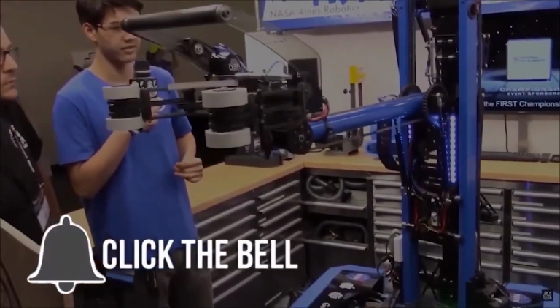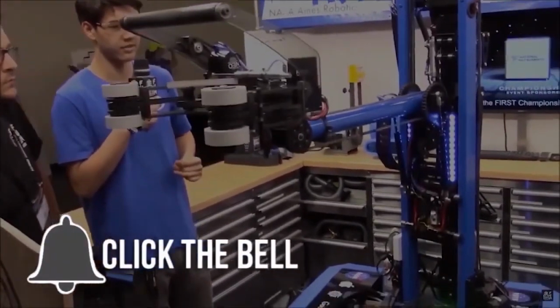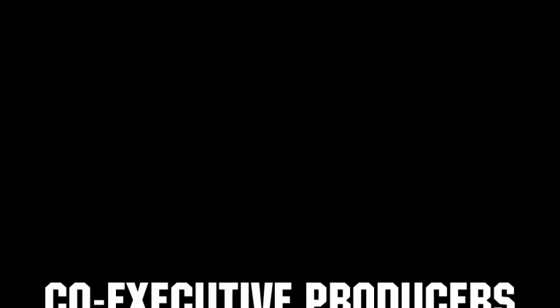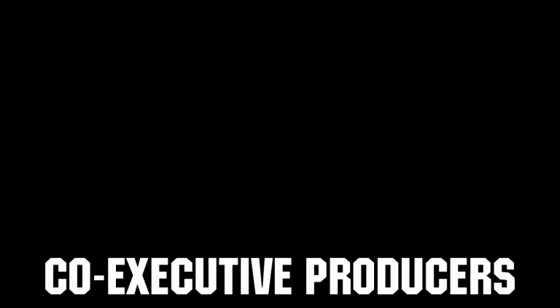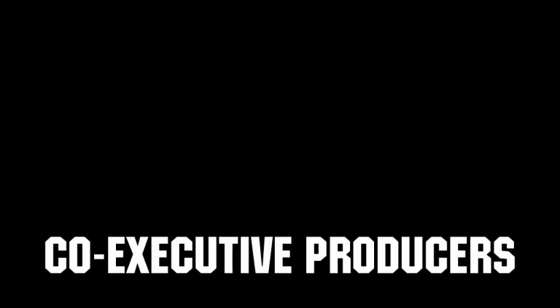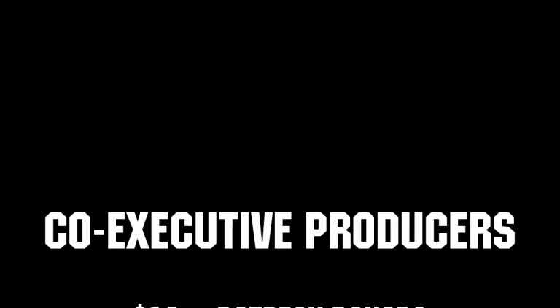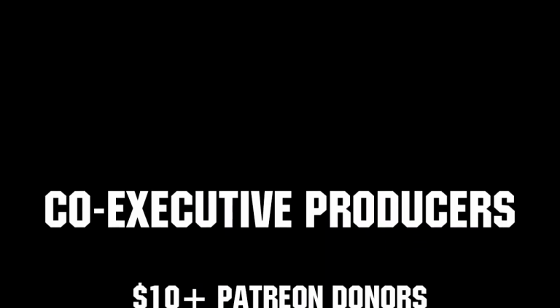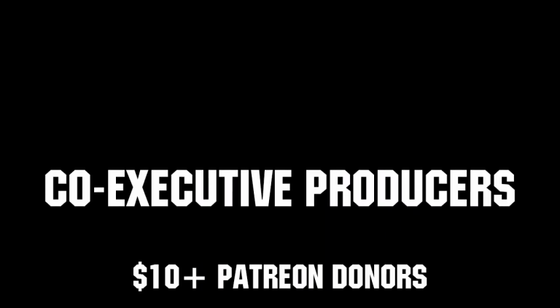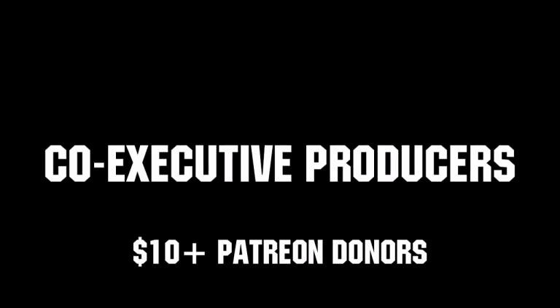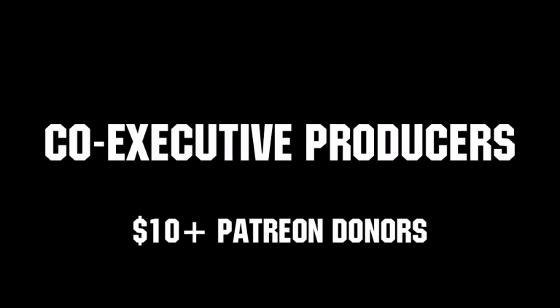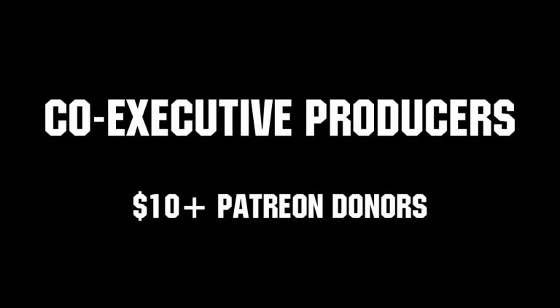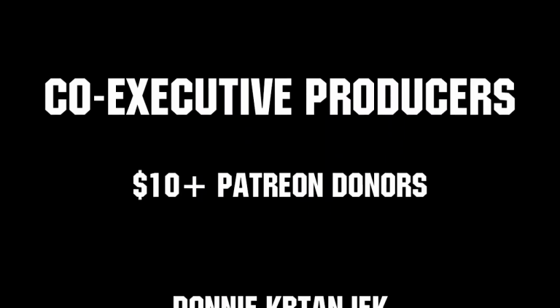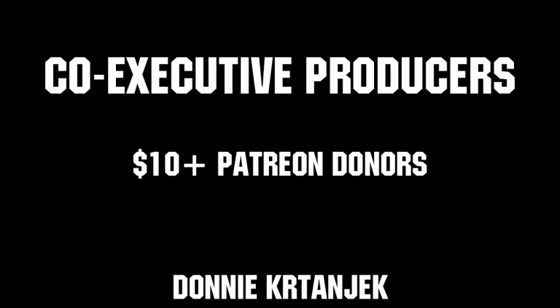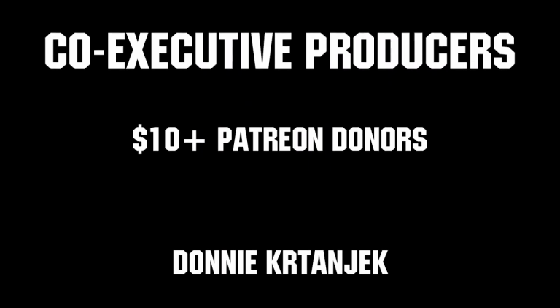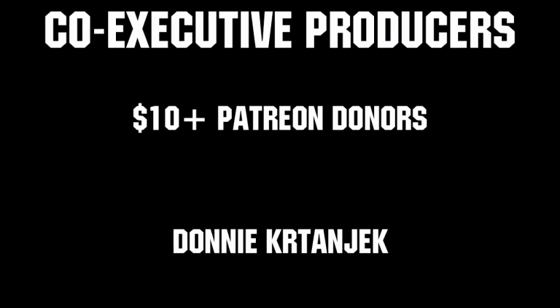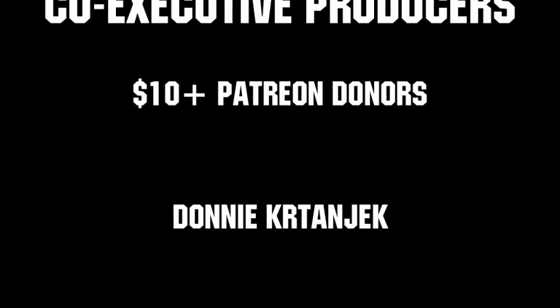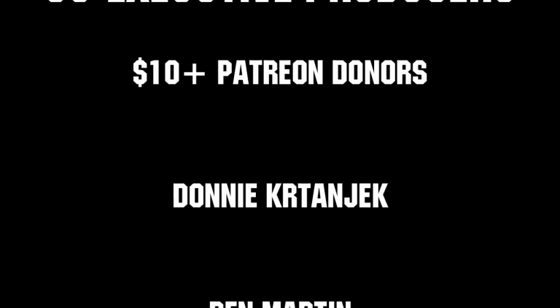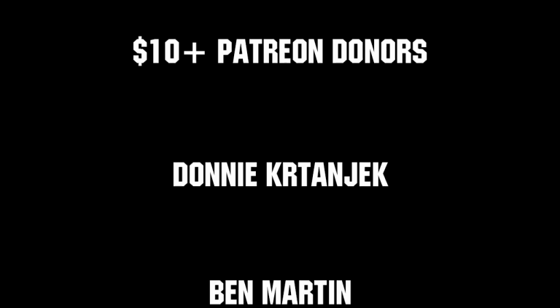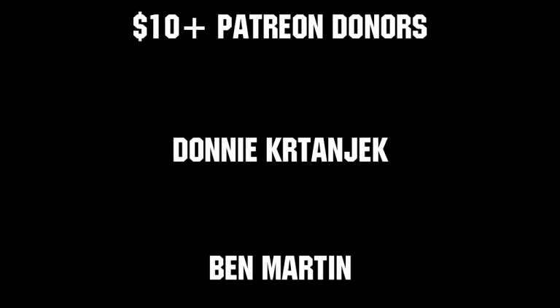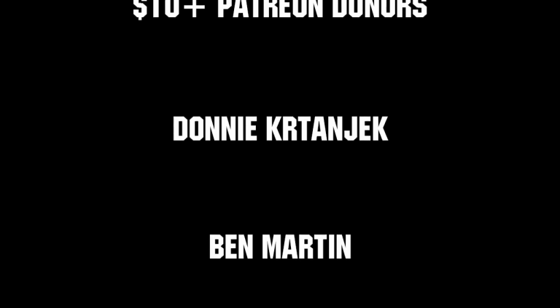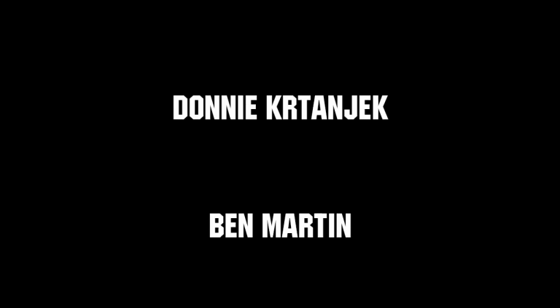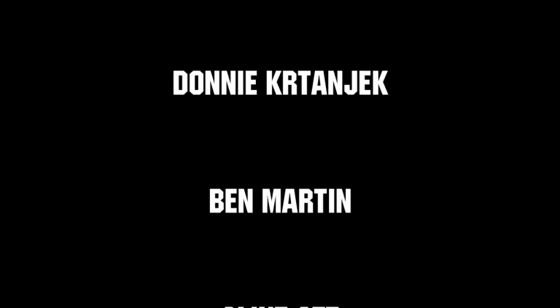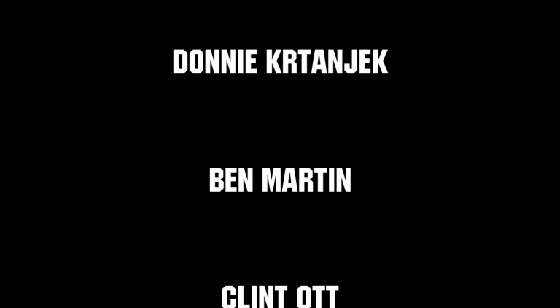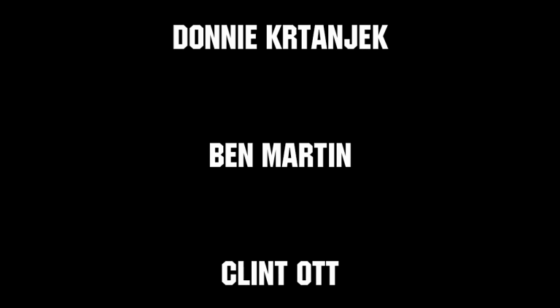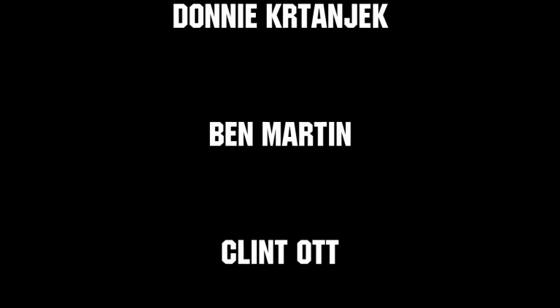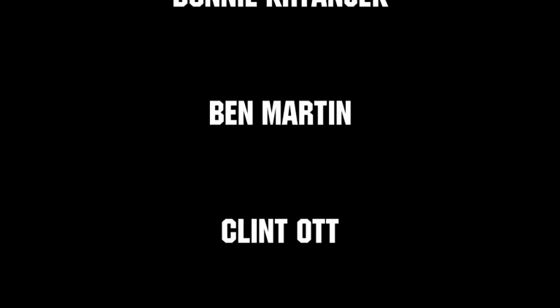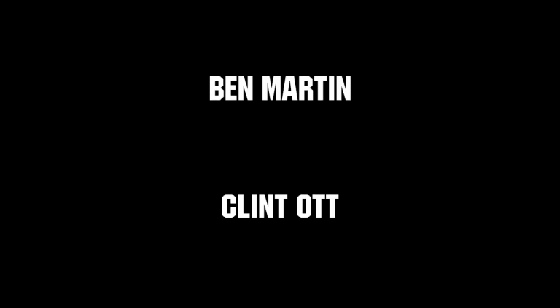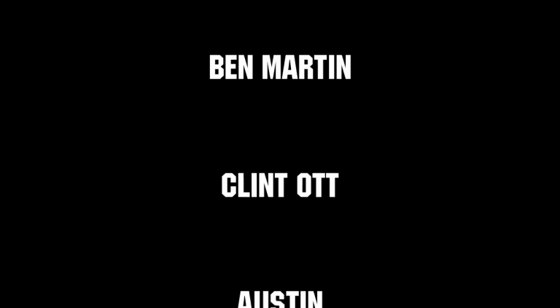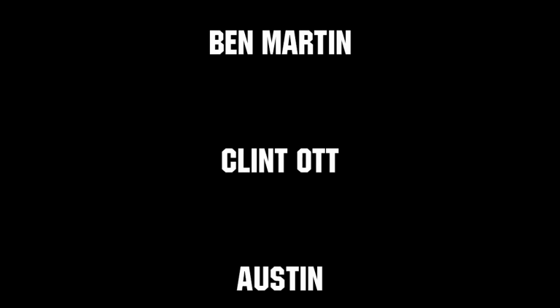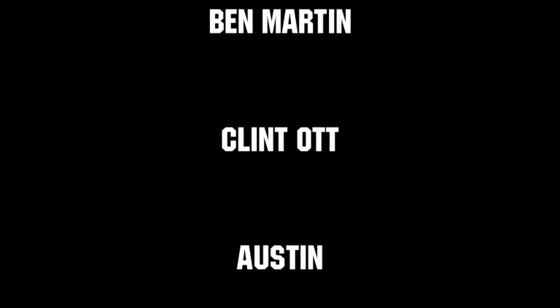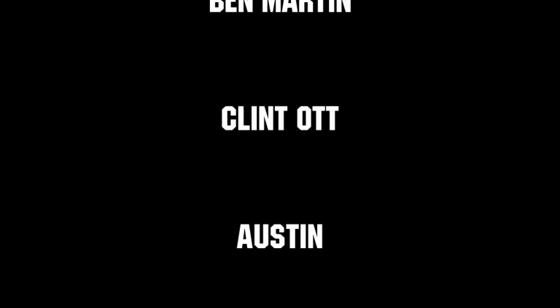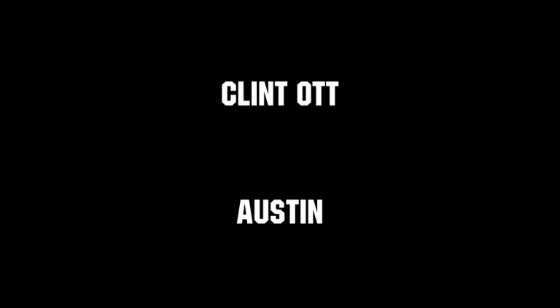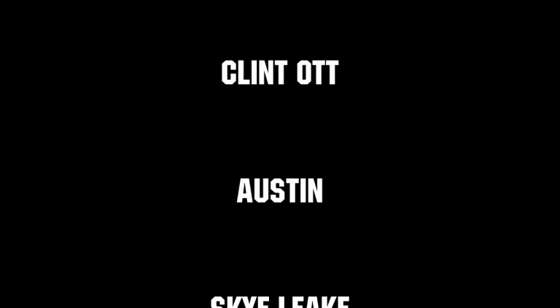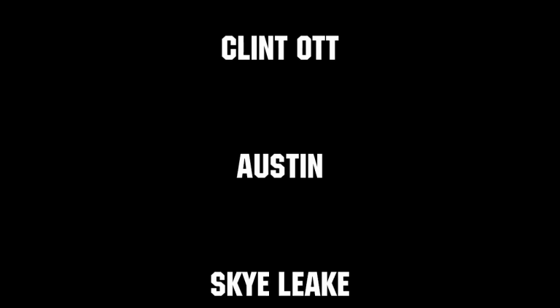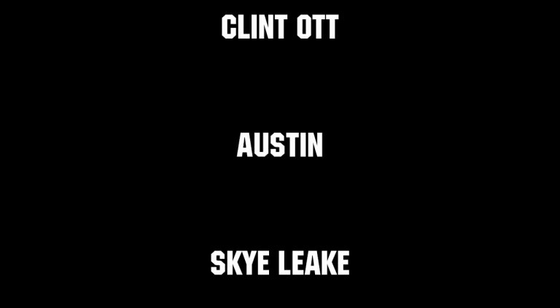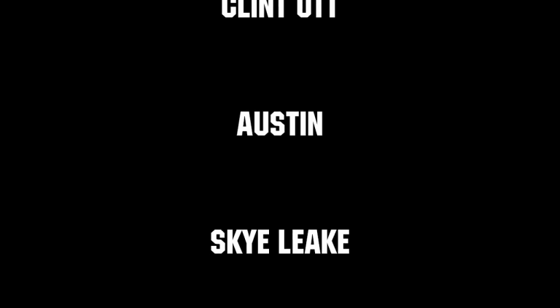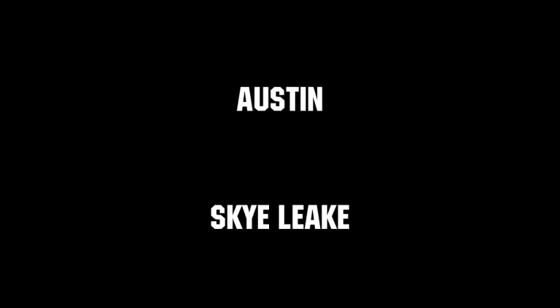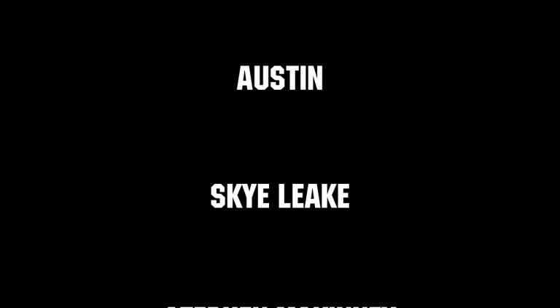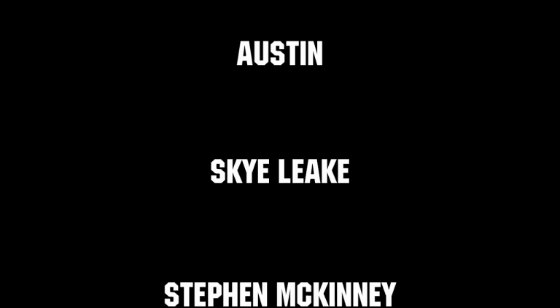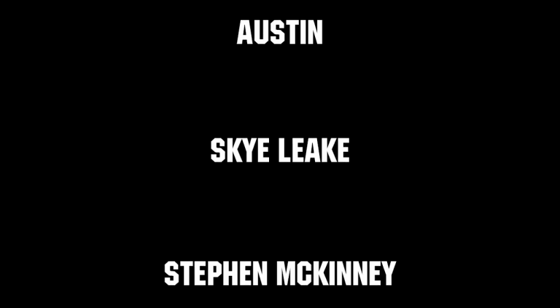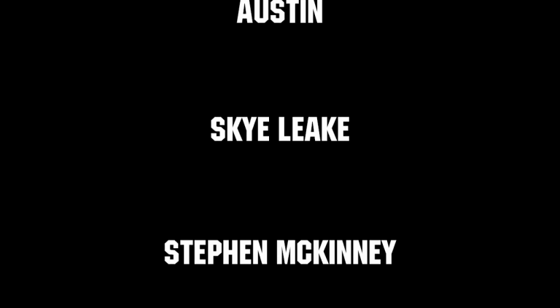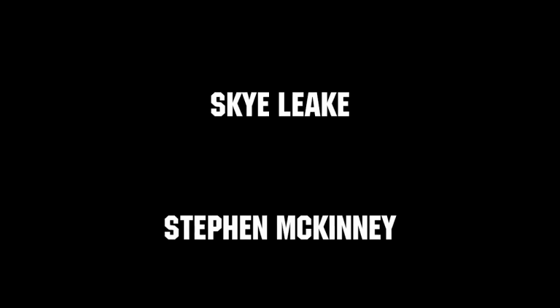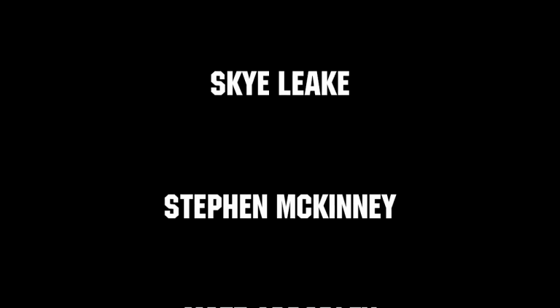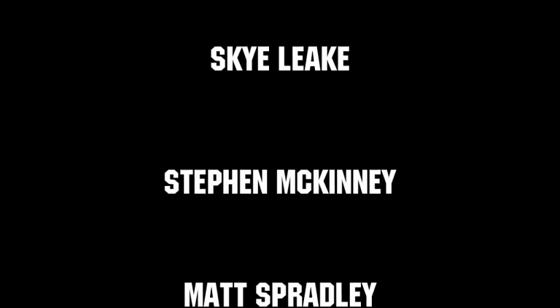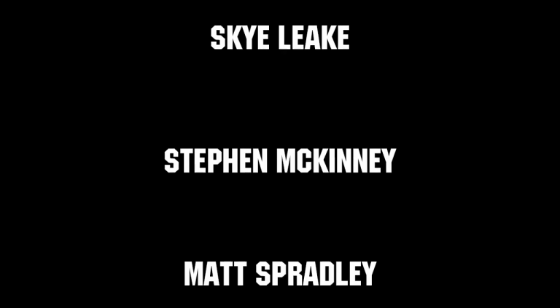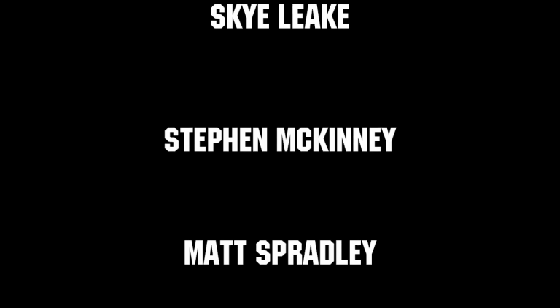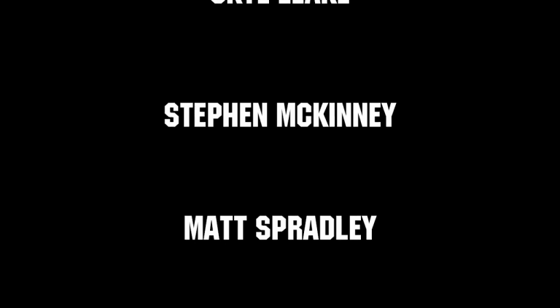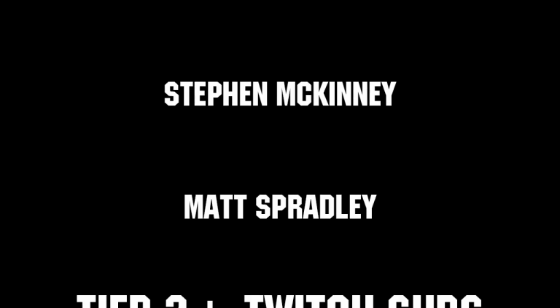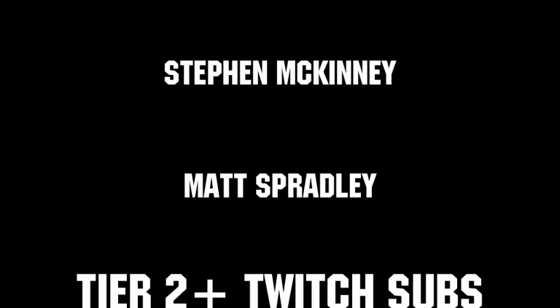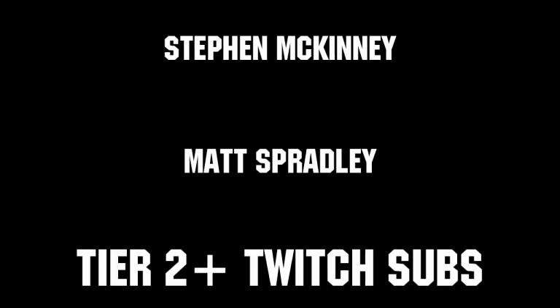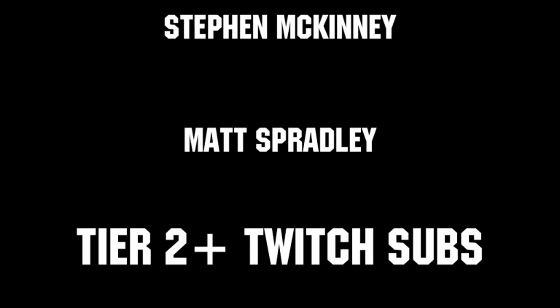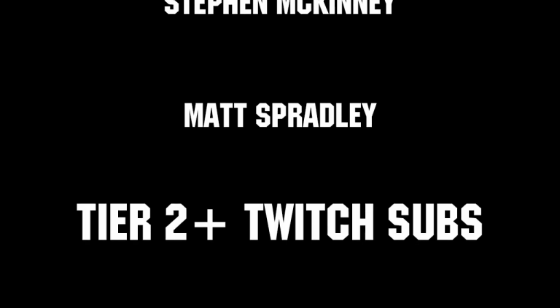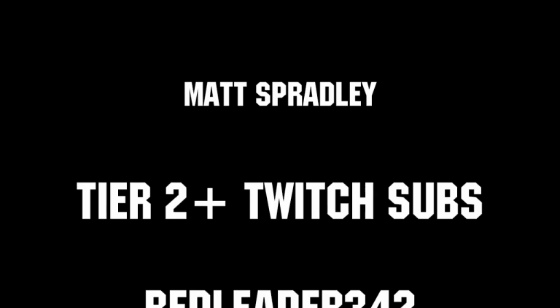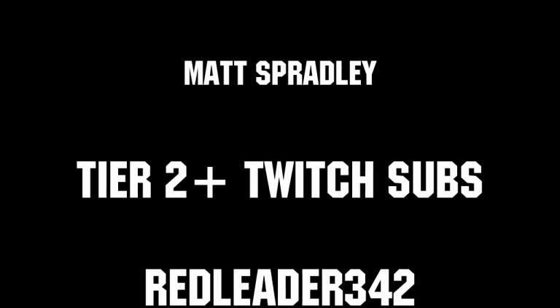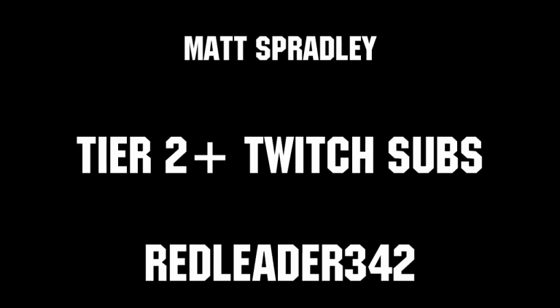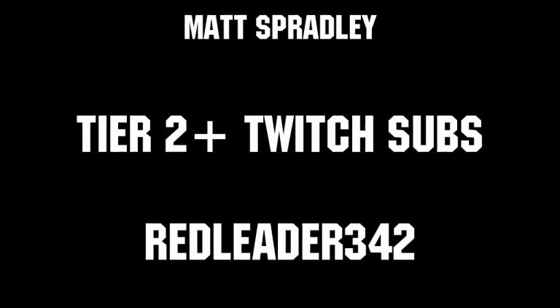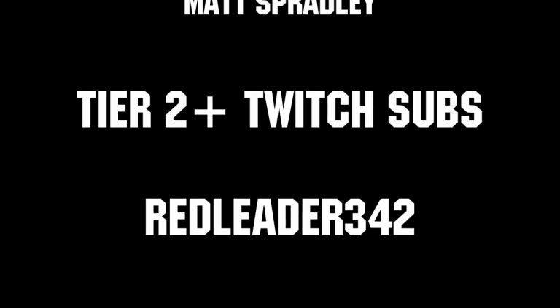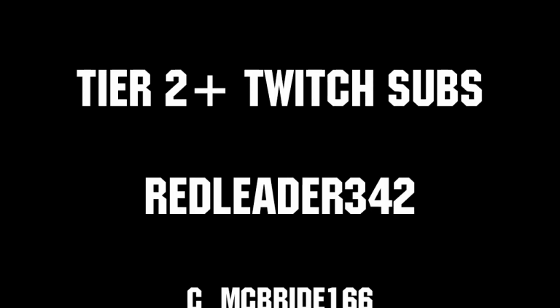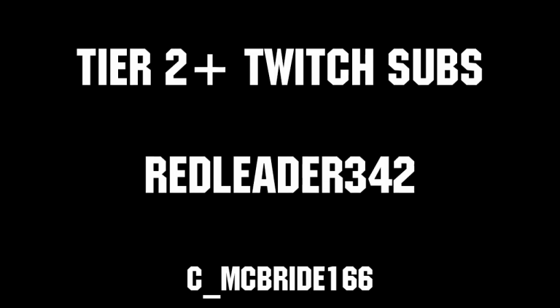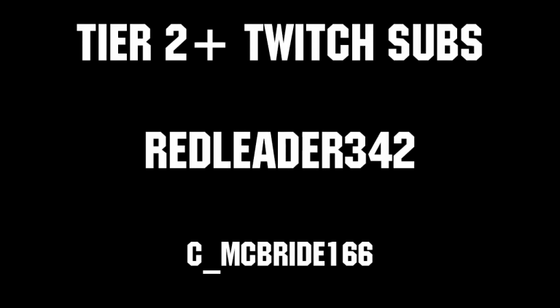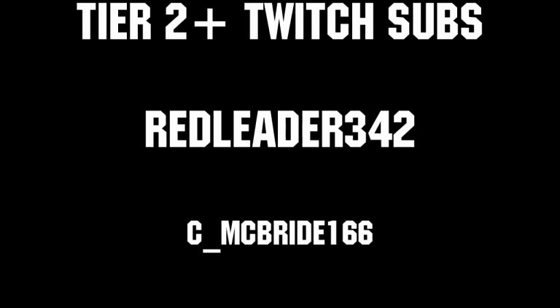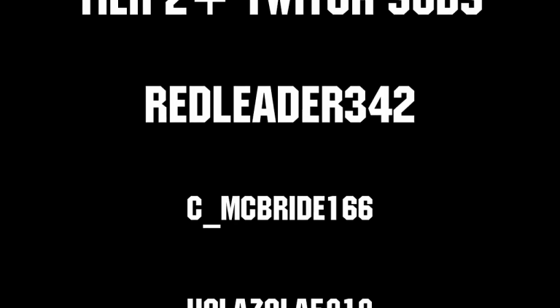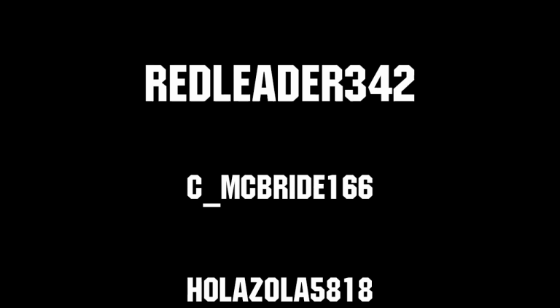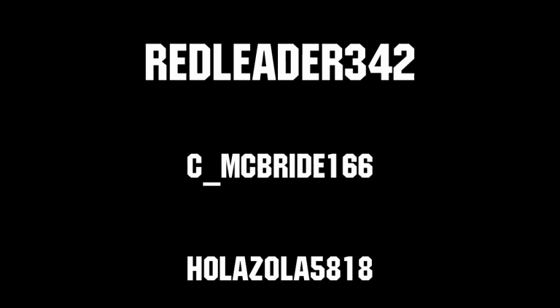Thanks to all of our Co-Executive Producers on Patreon and Tier 2 Plus subscribers on Twitch, keeping it fun, loud, live, and independent.